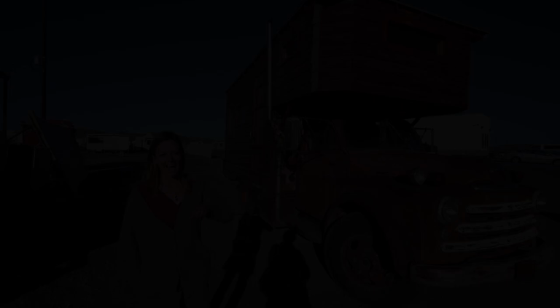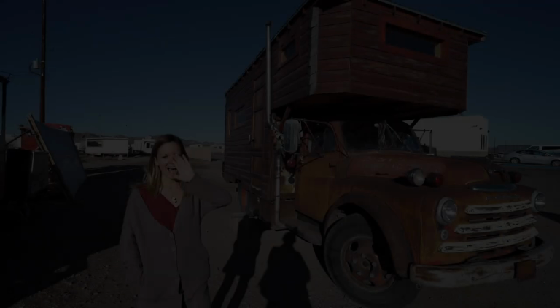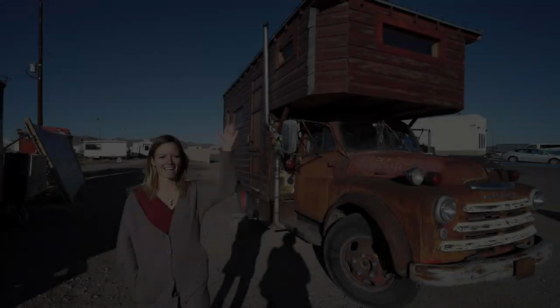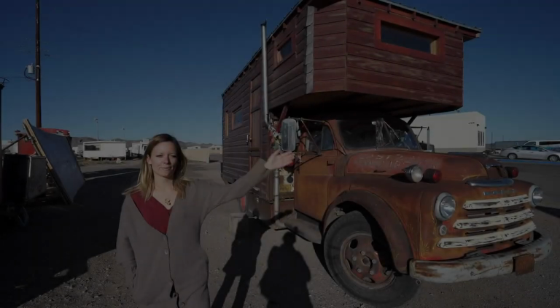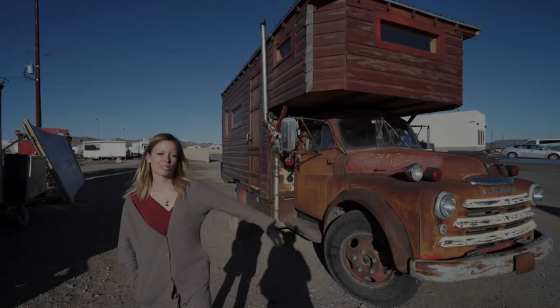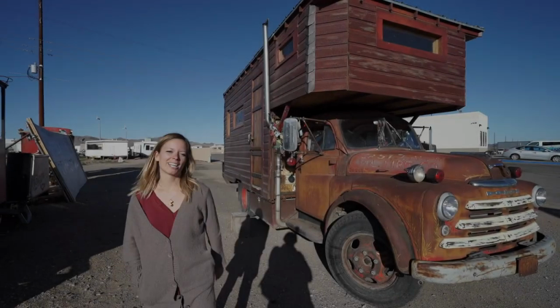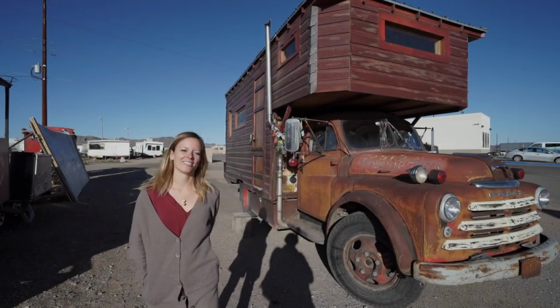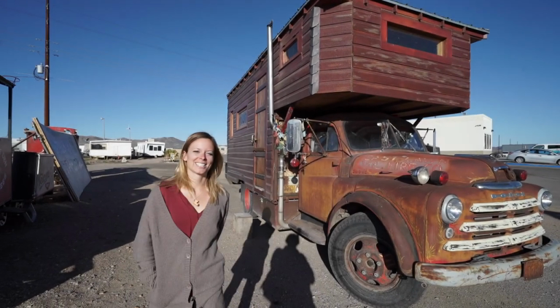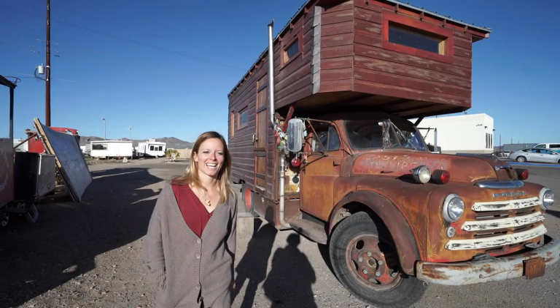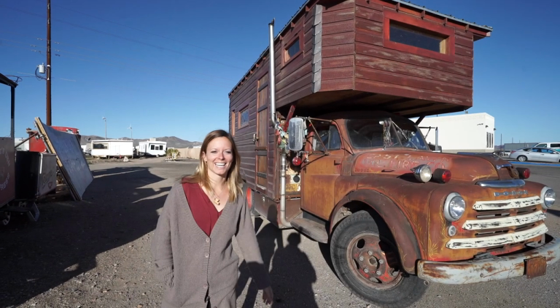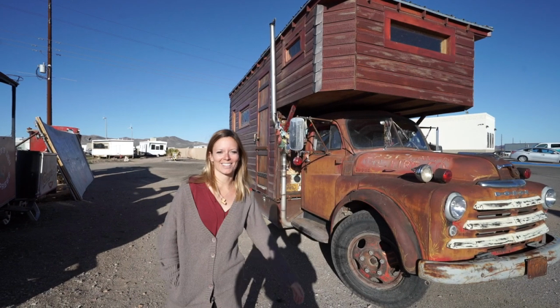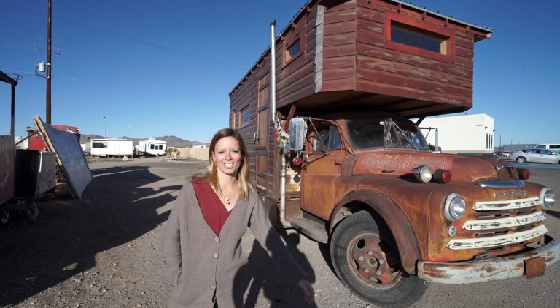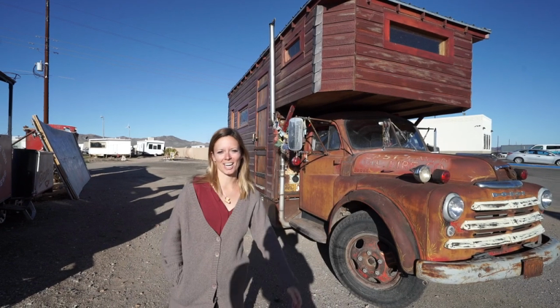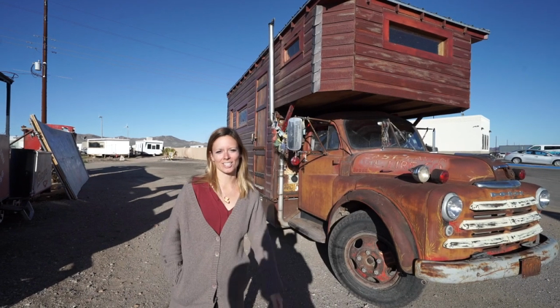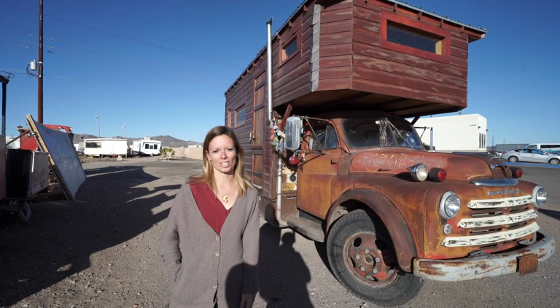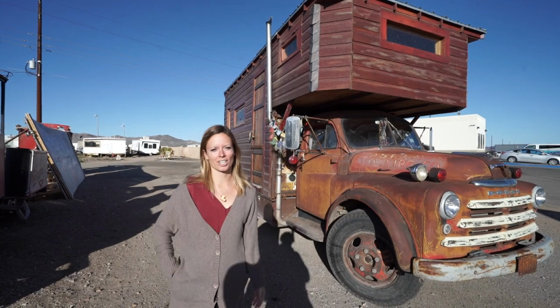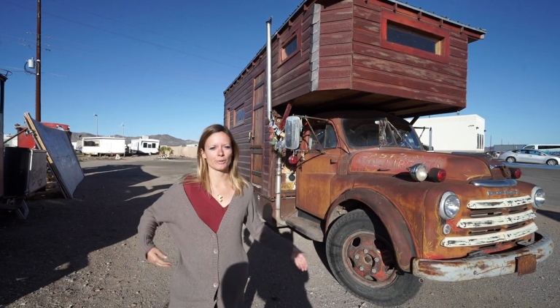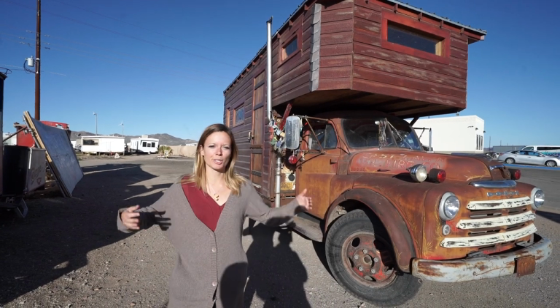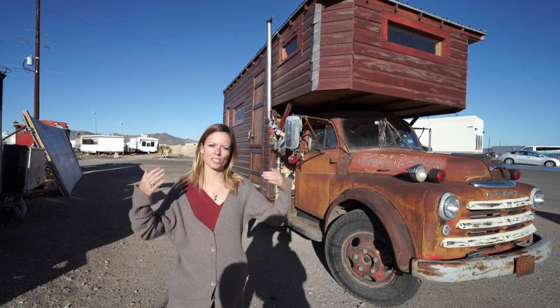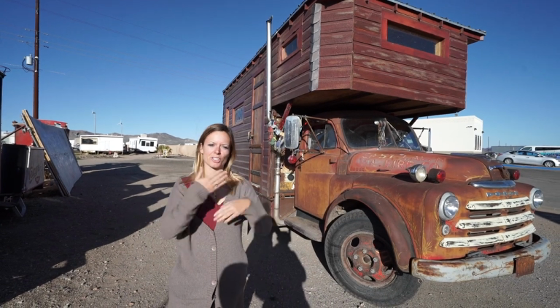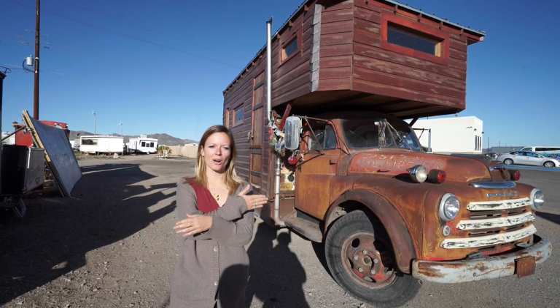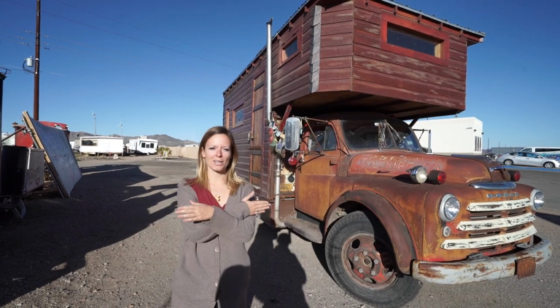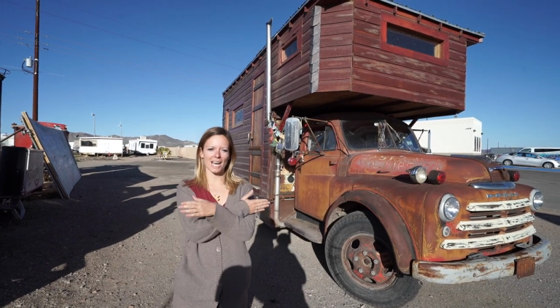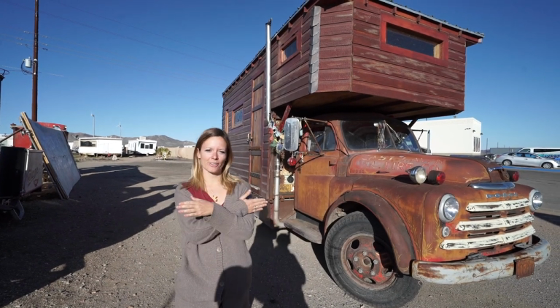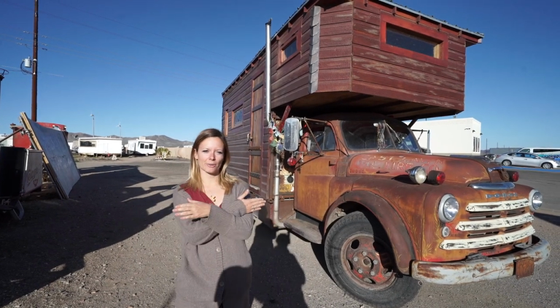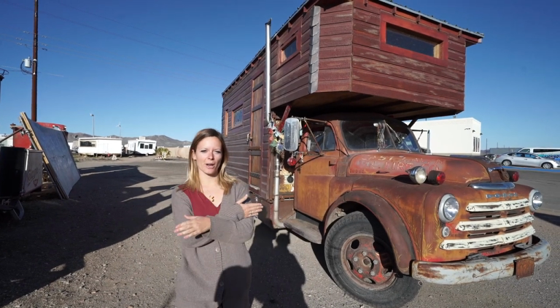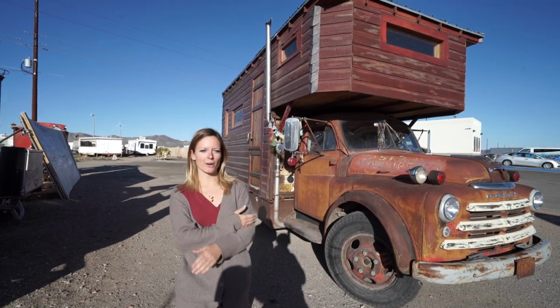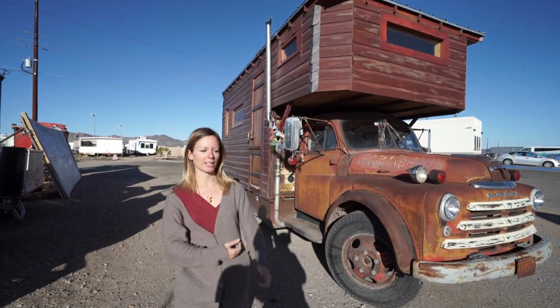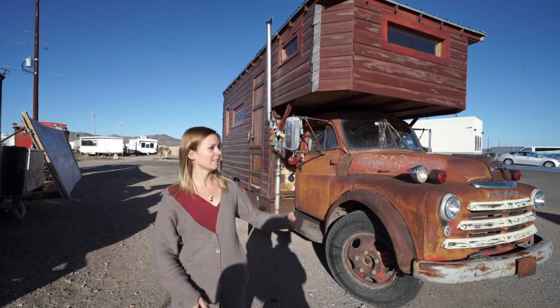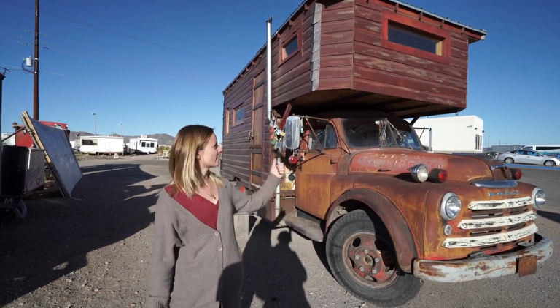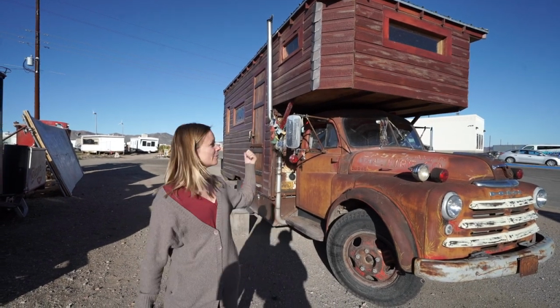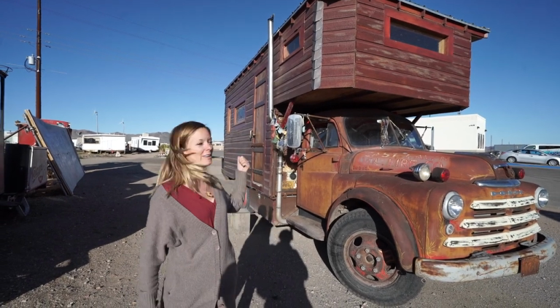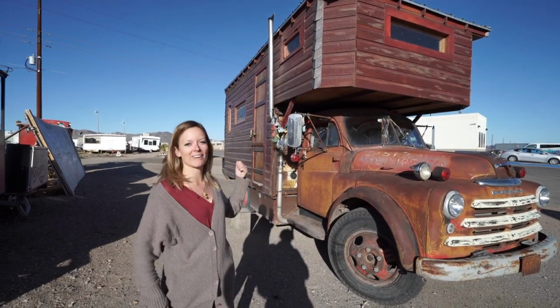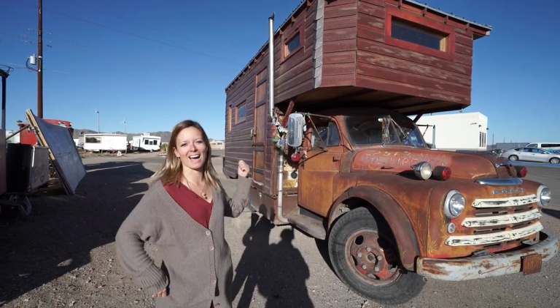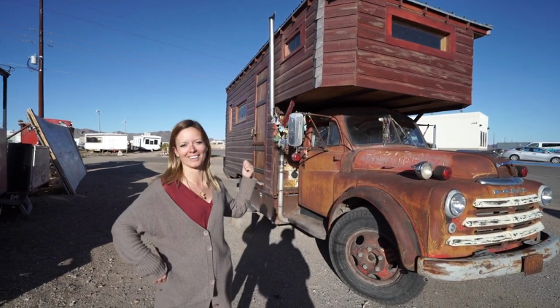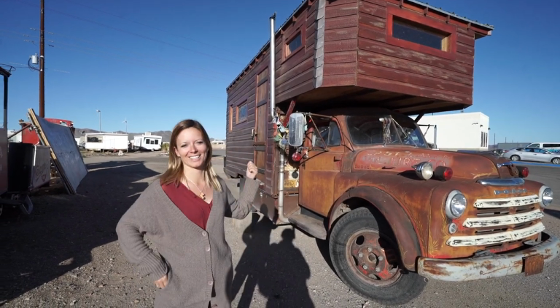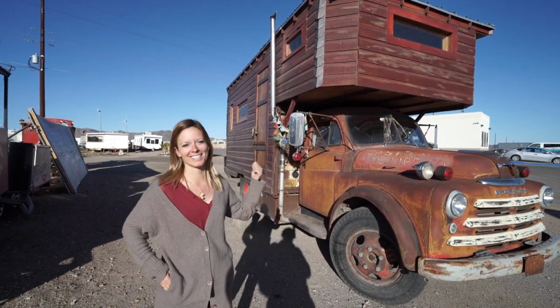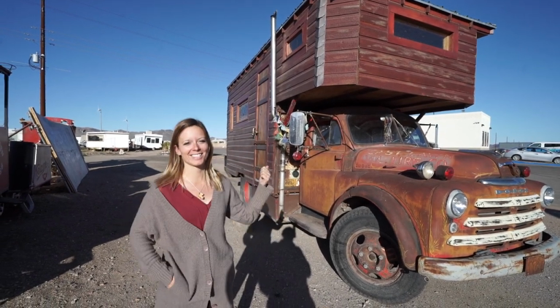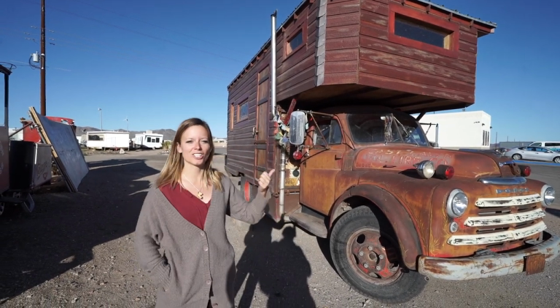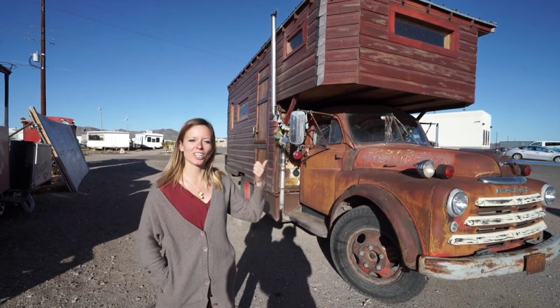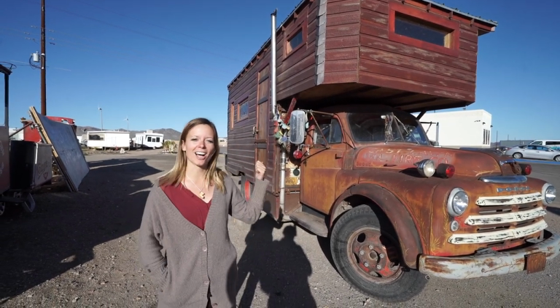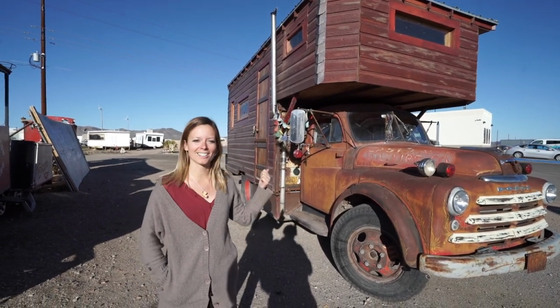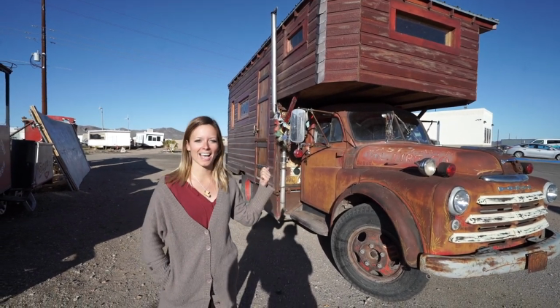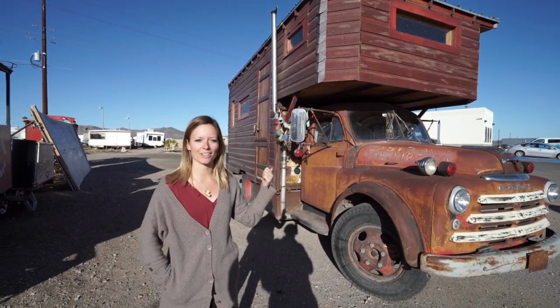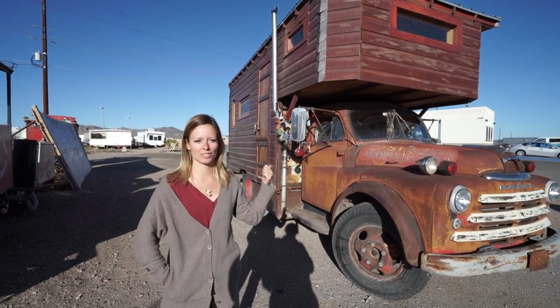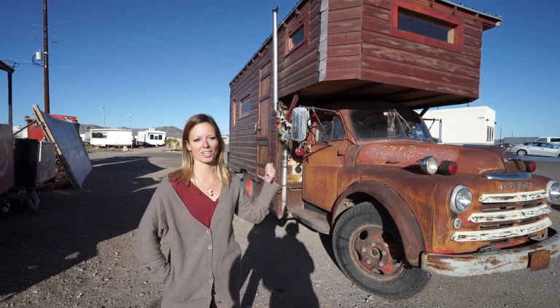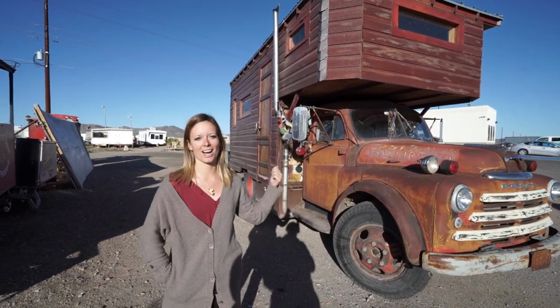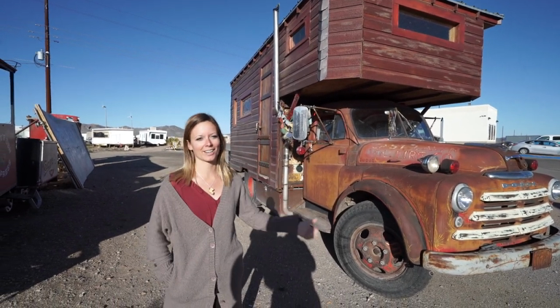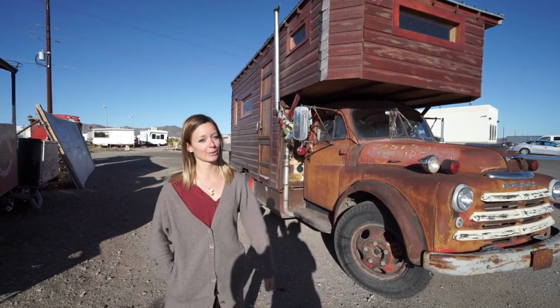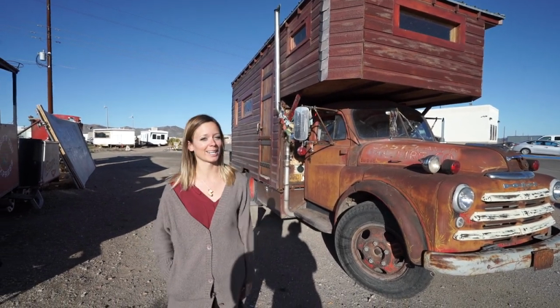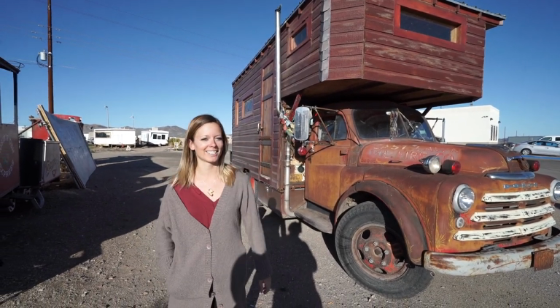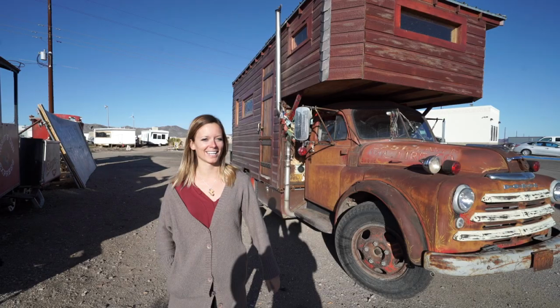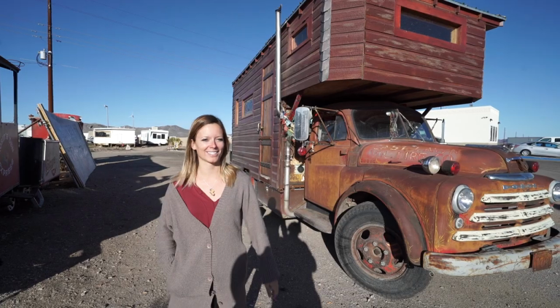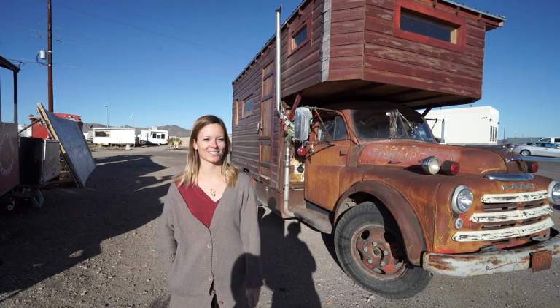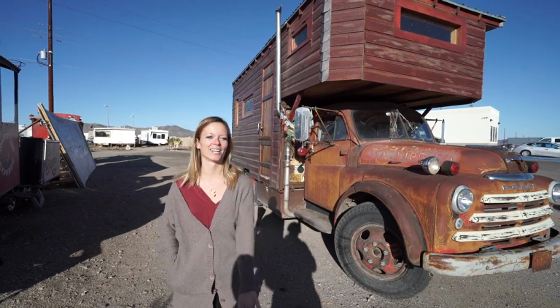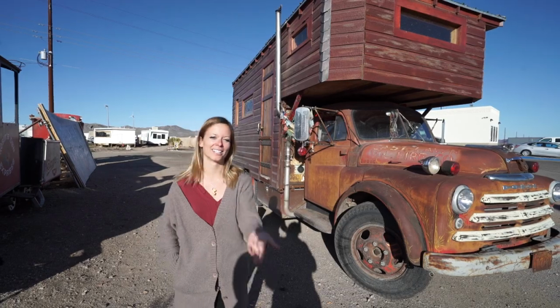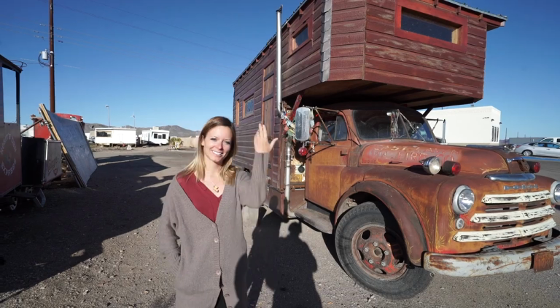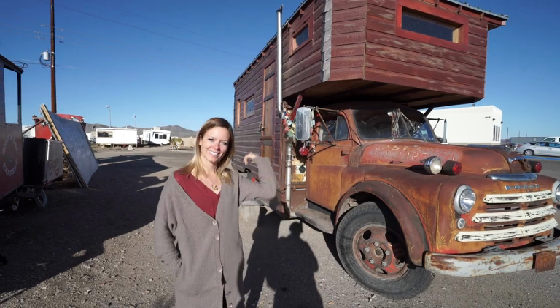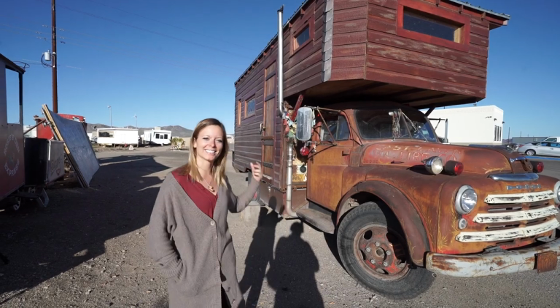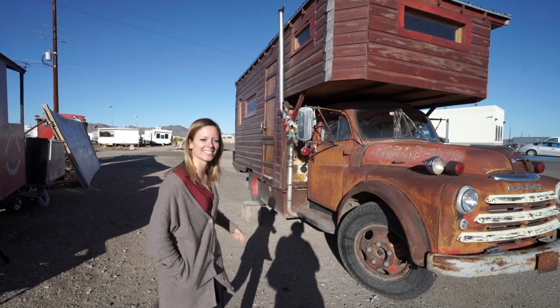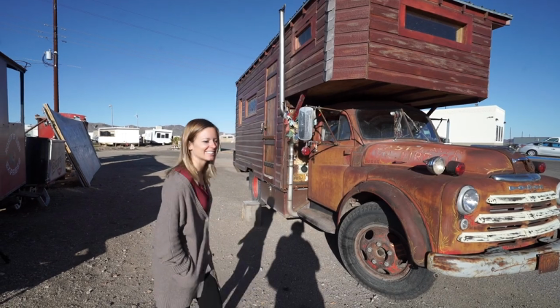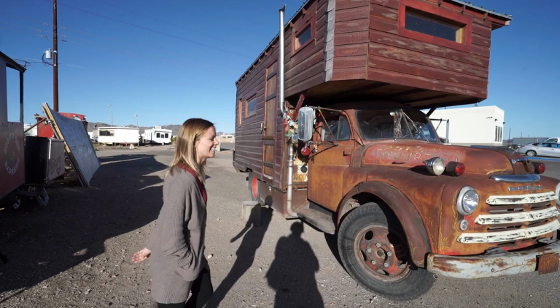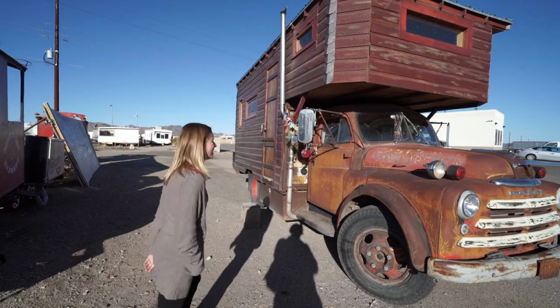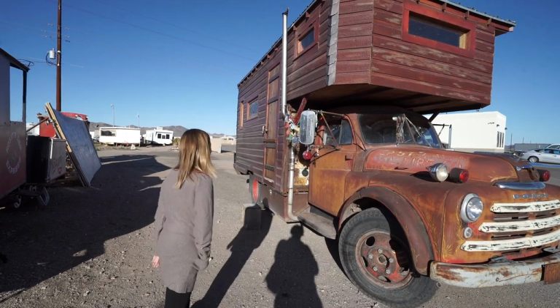Hi, I'm Jenna with Tiny House Giant Journey. We're just going down the road and look what we found. This is John's house truck. We're gonna take a tour. Let's go see it.